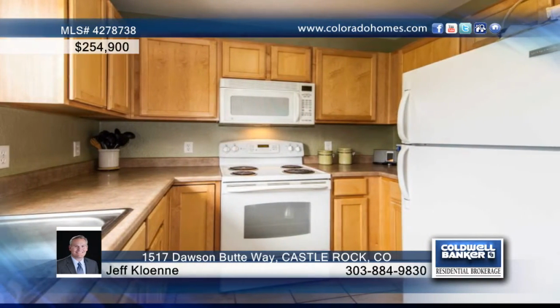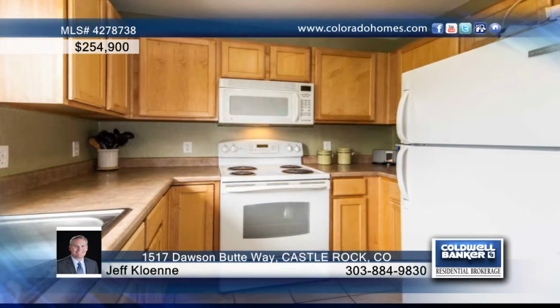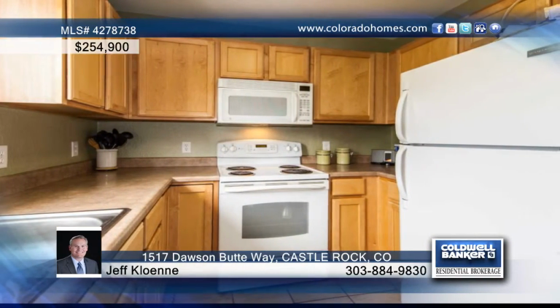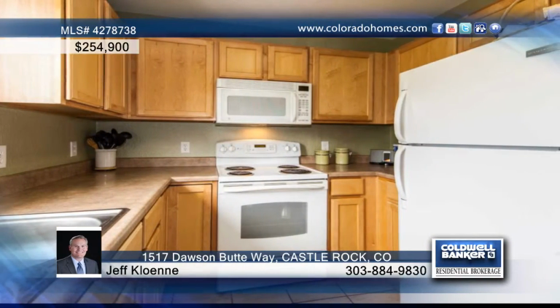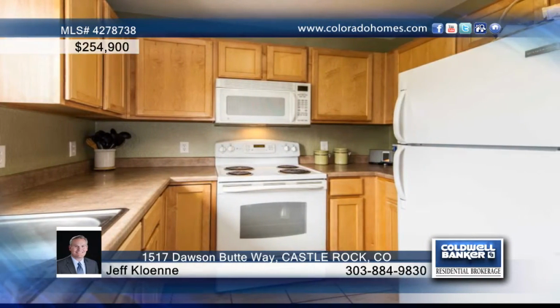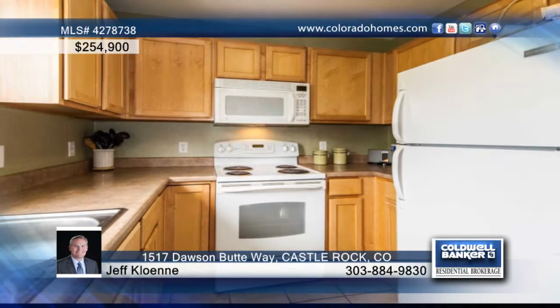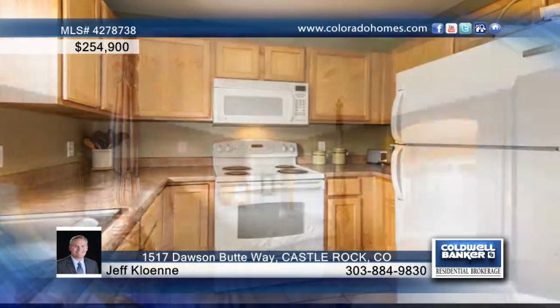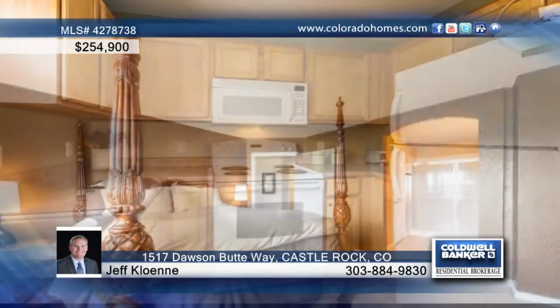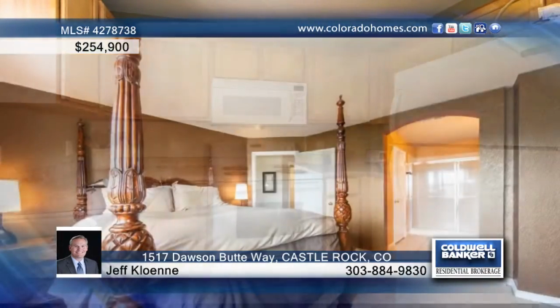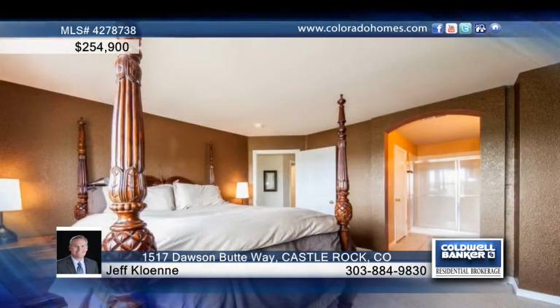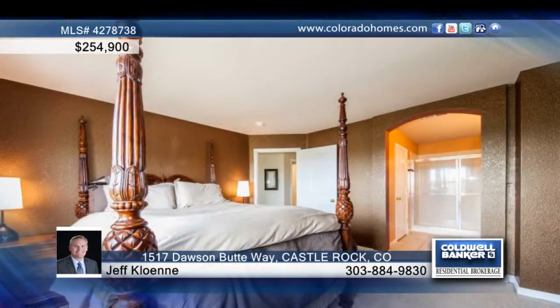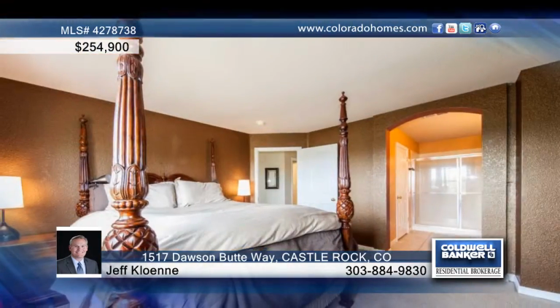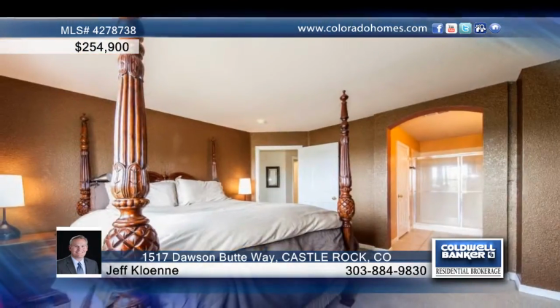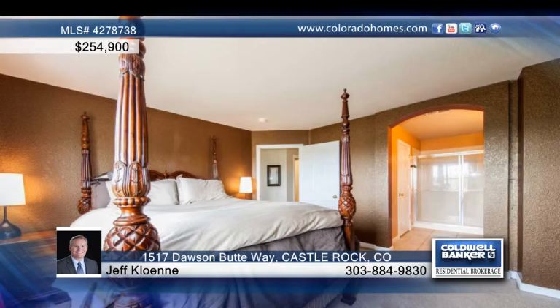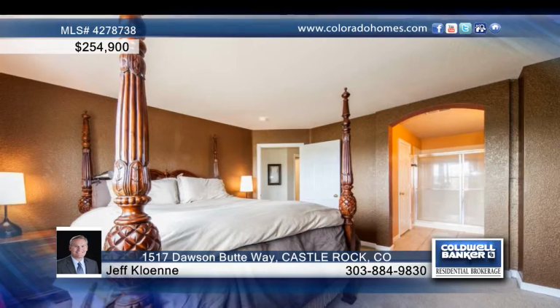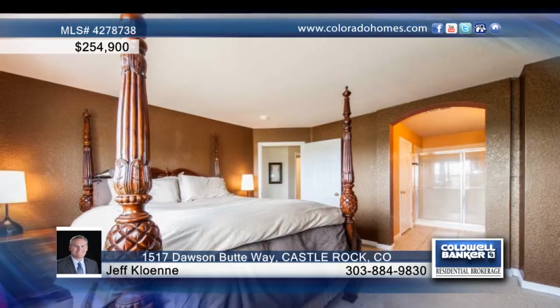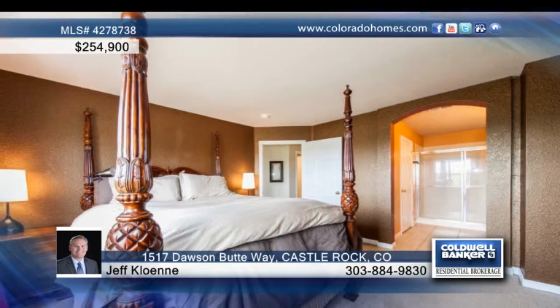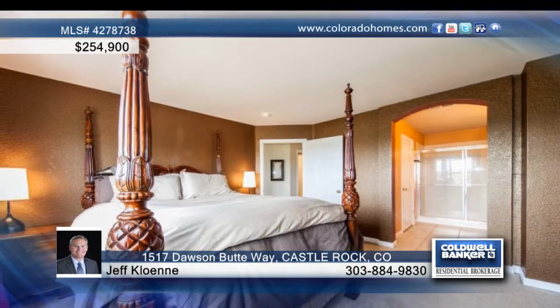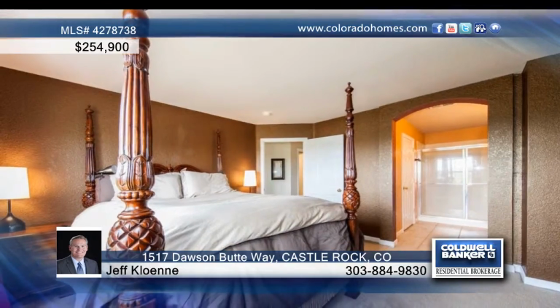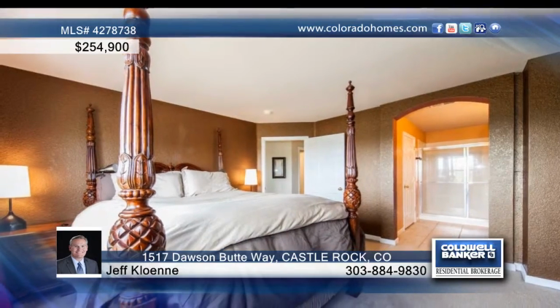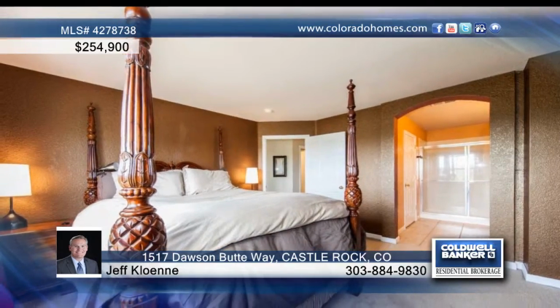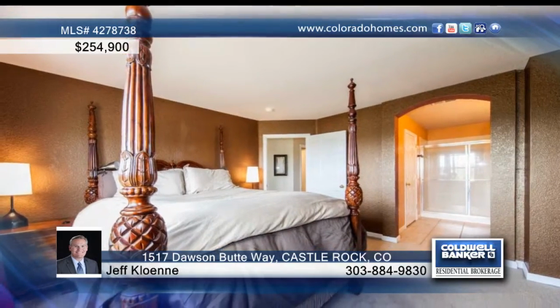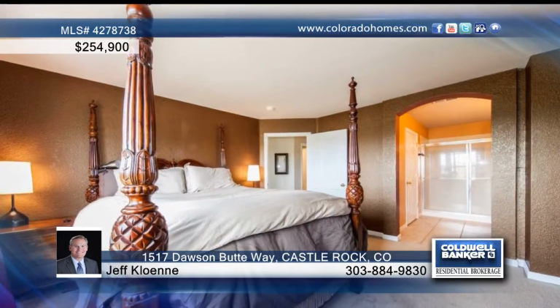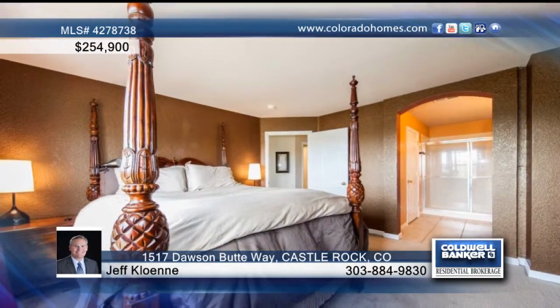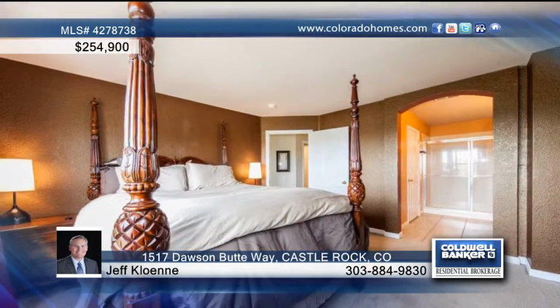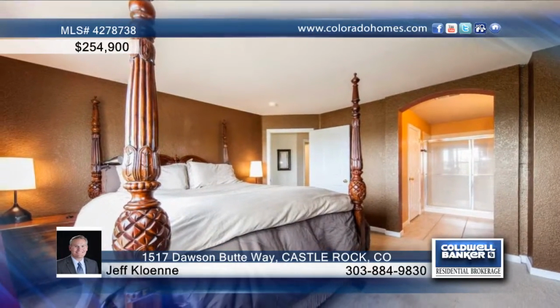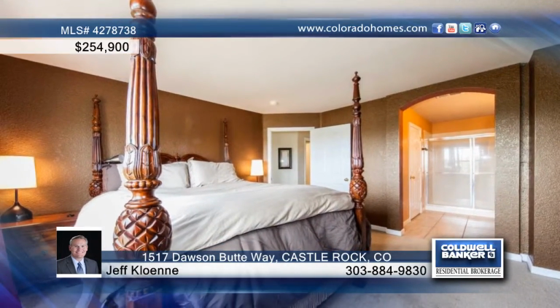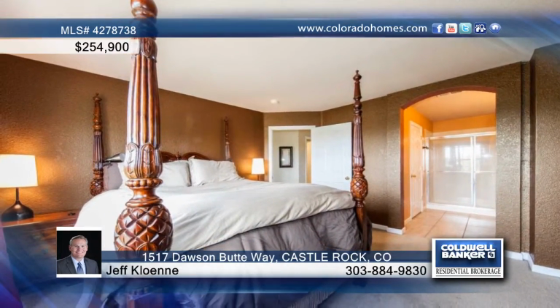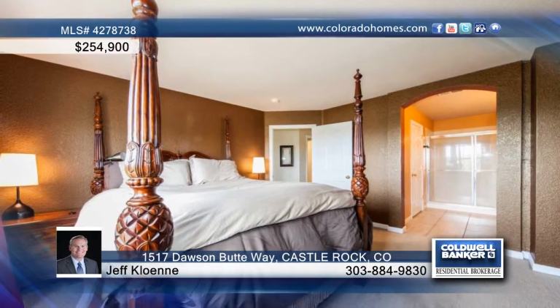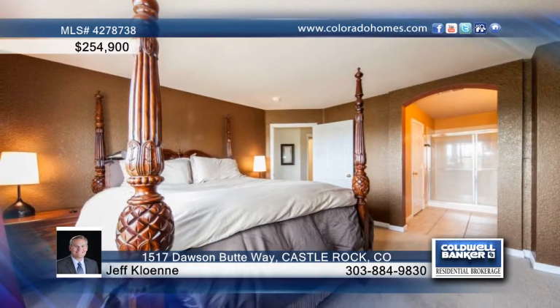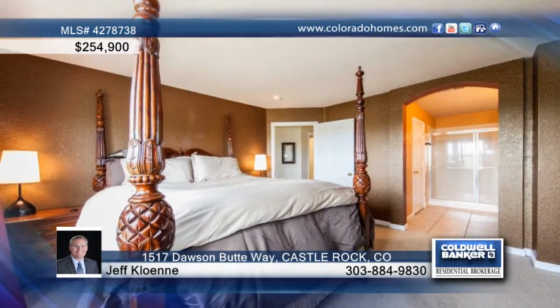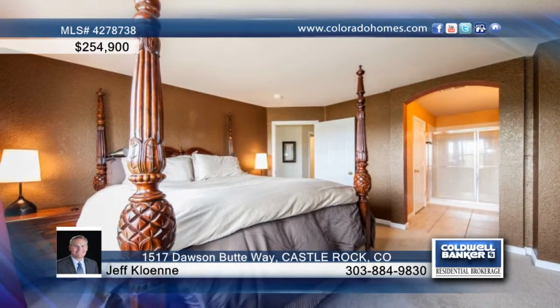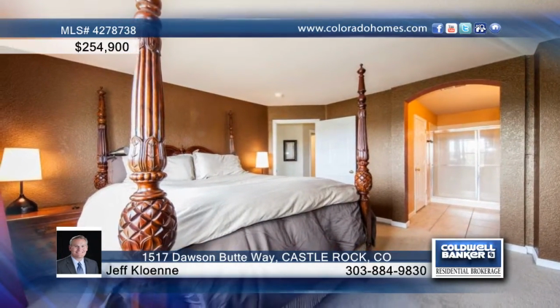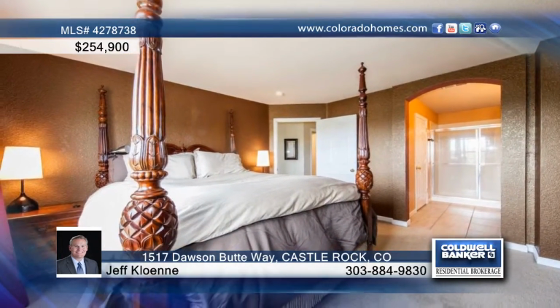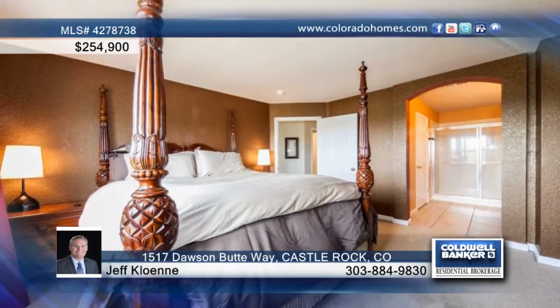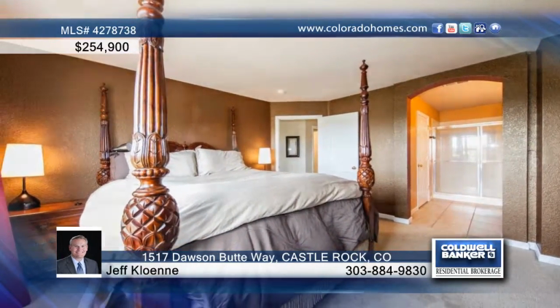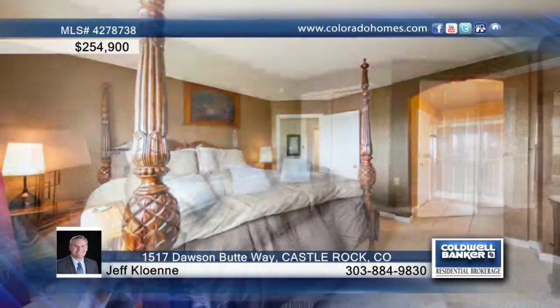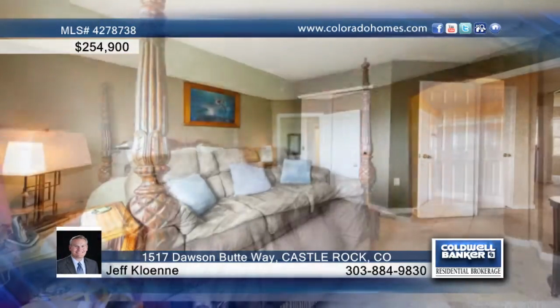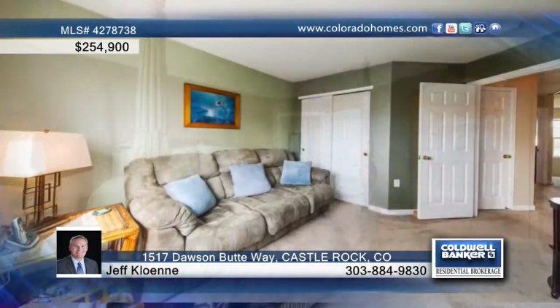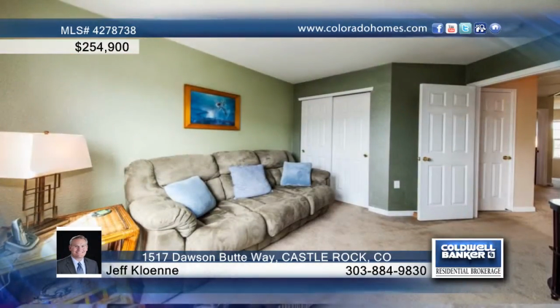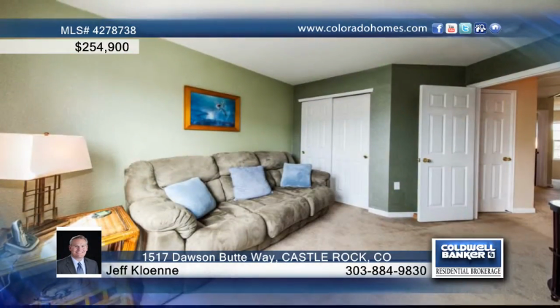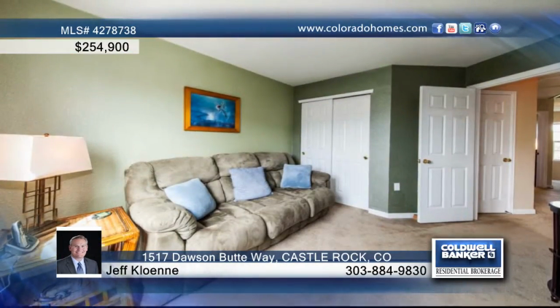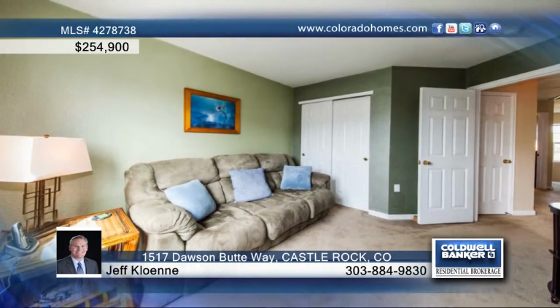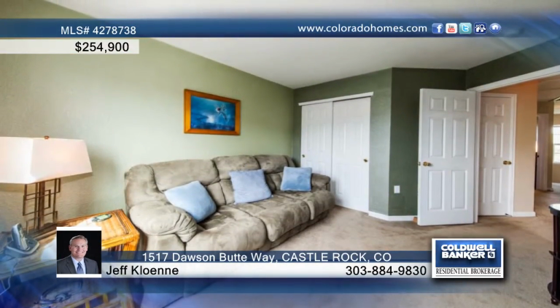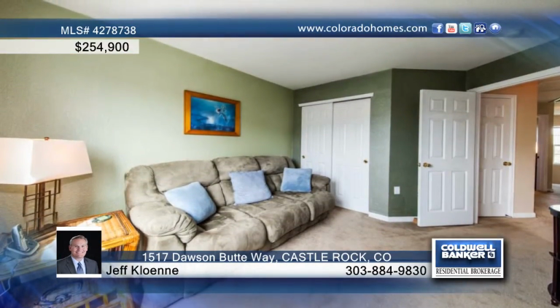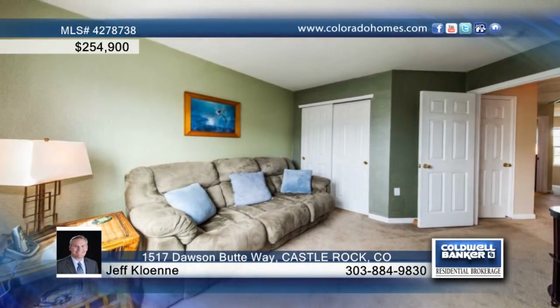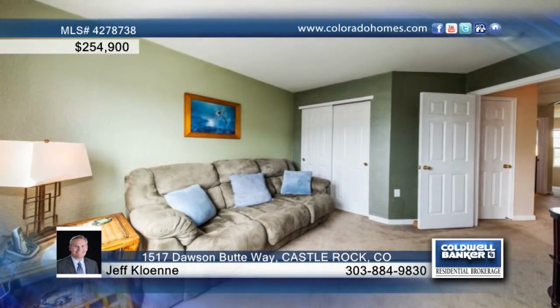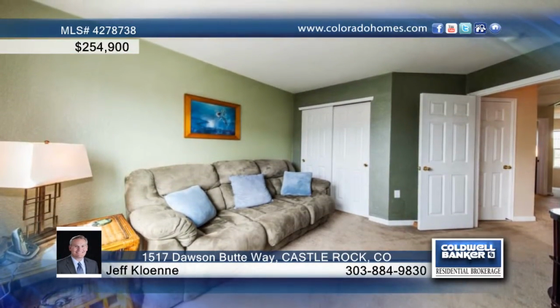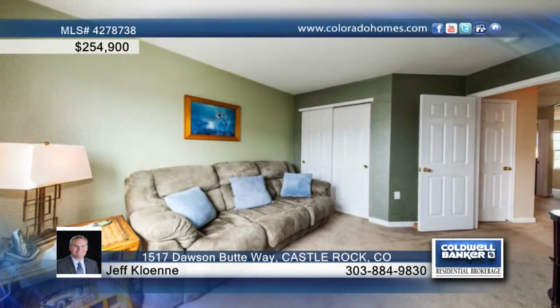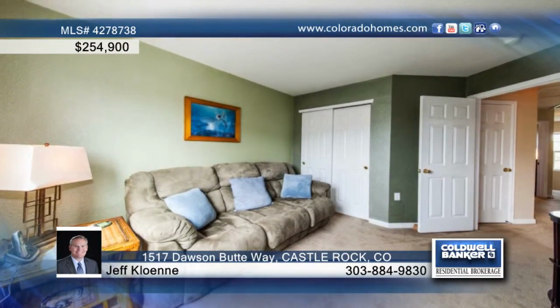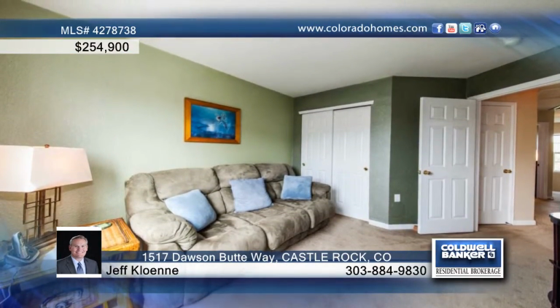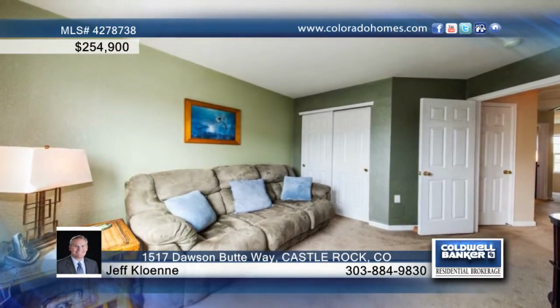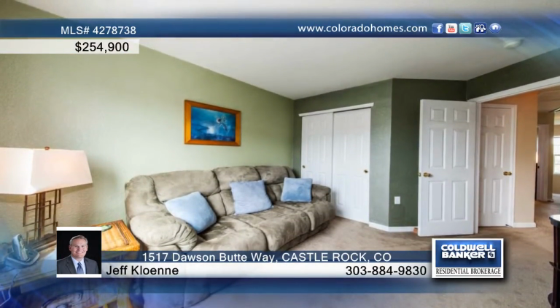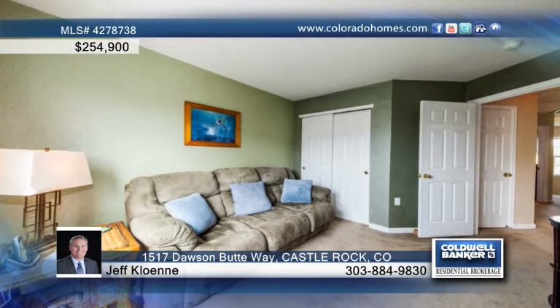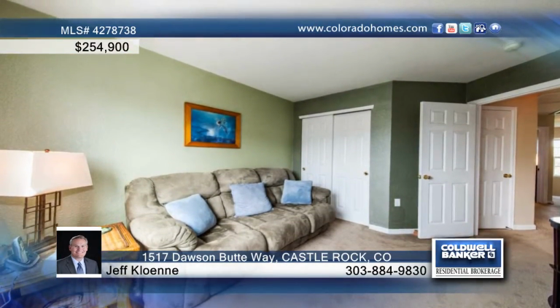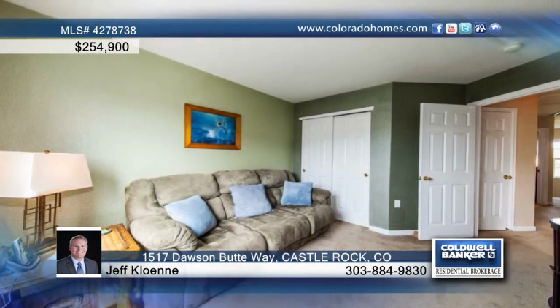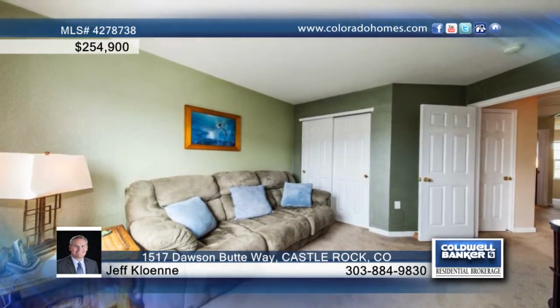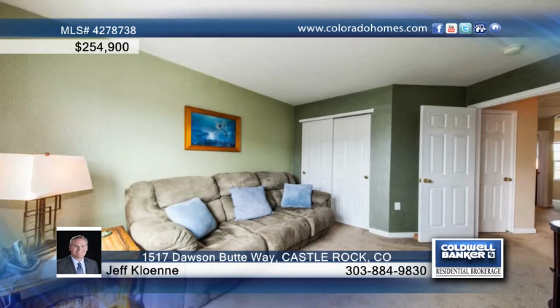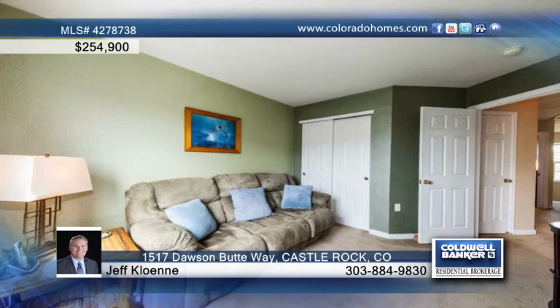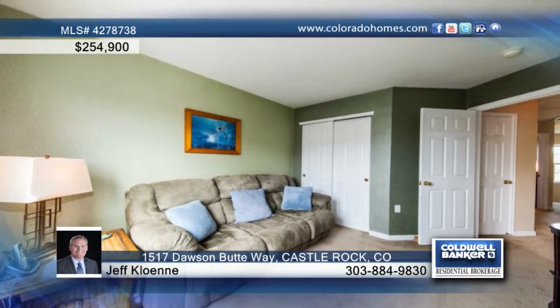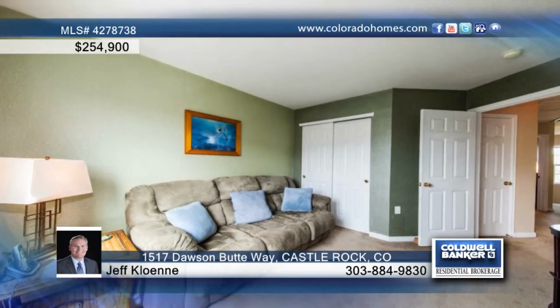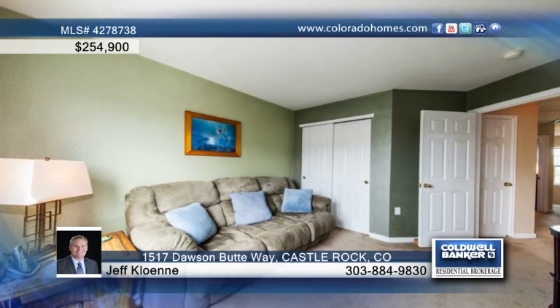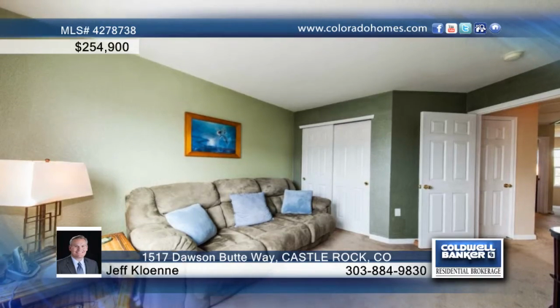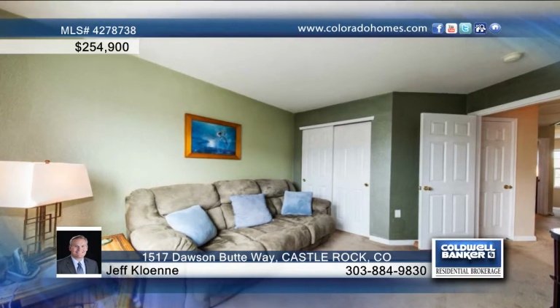You'll love the attractive finishes of this well-maintained townhome, including maple kitchen cabinets, updated contemporary paint colors, and hardwood floors.